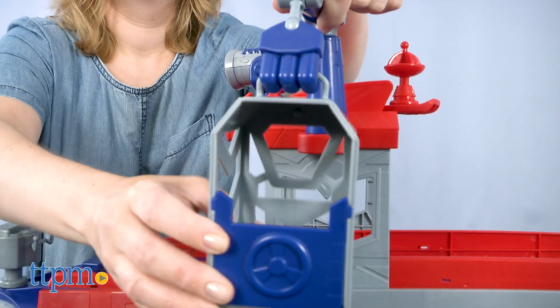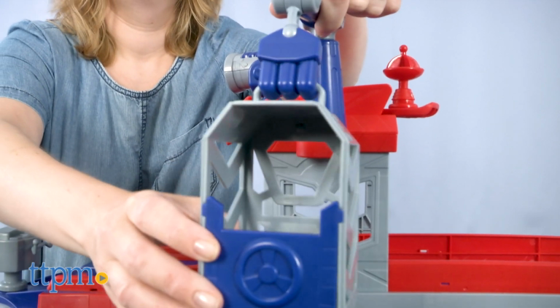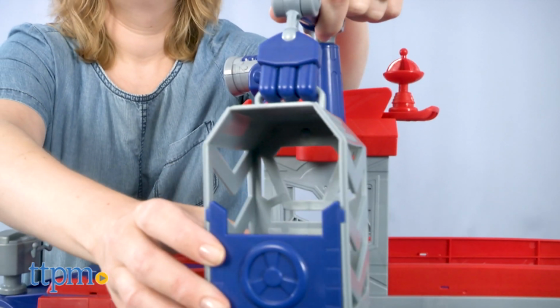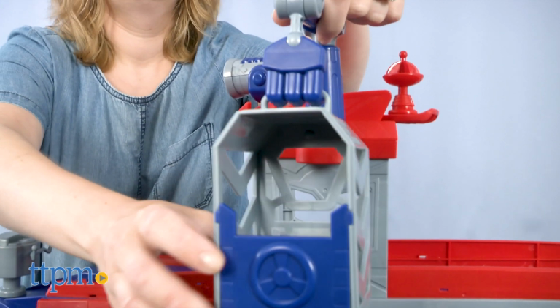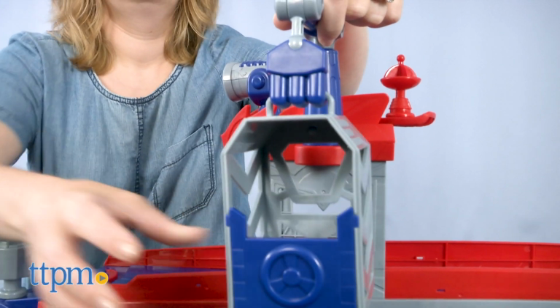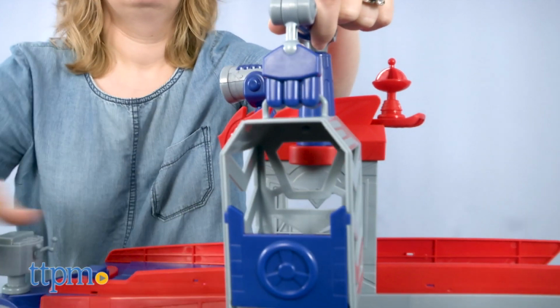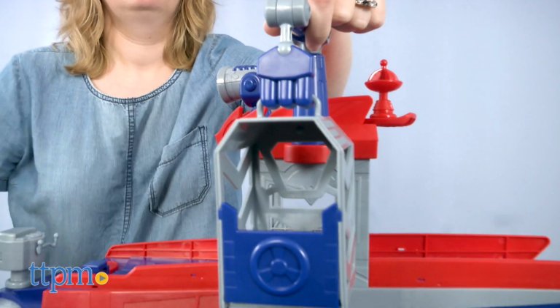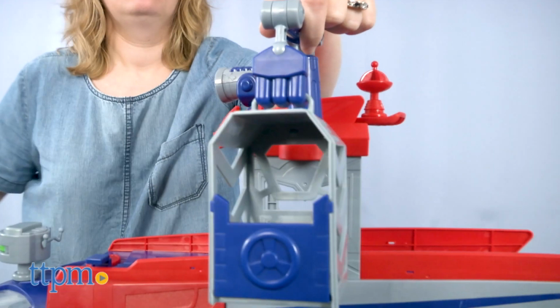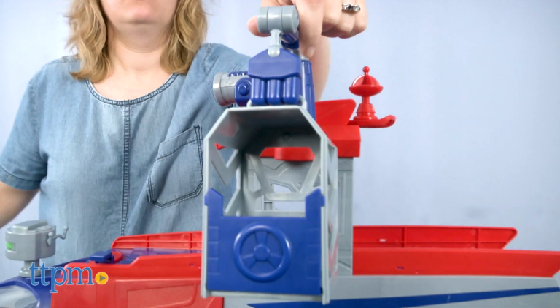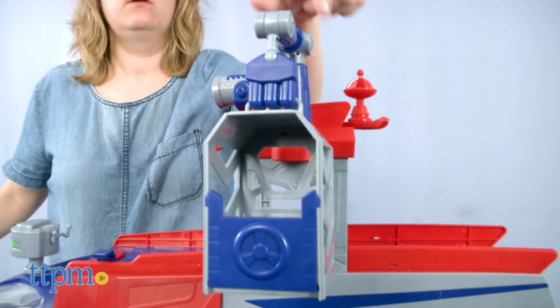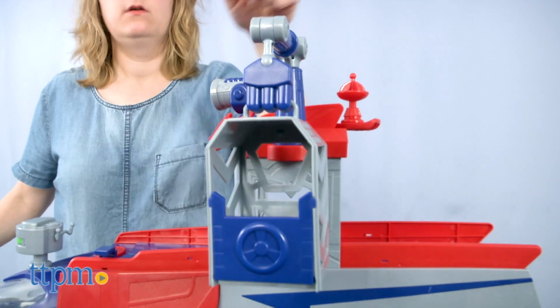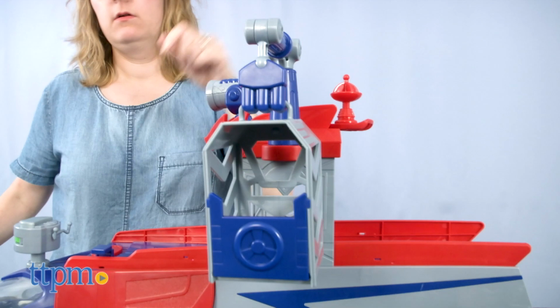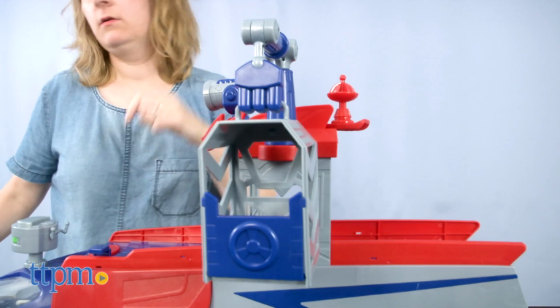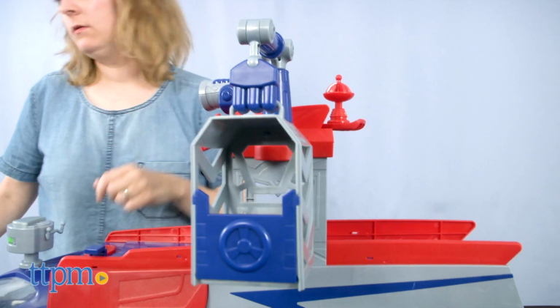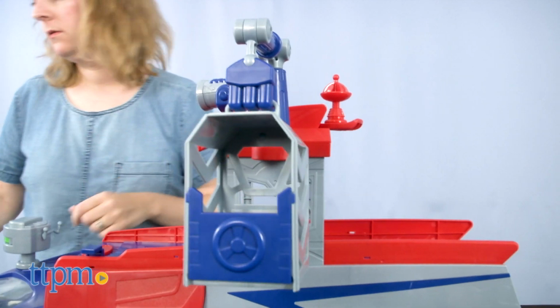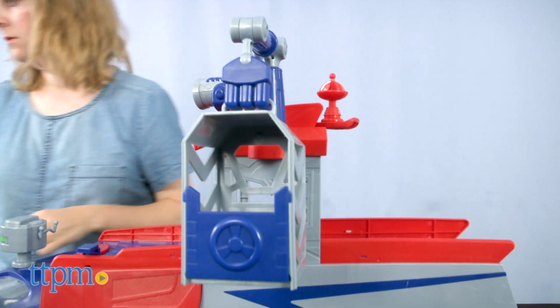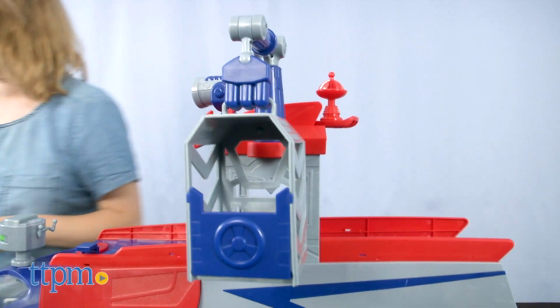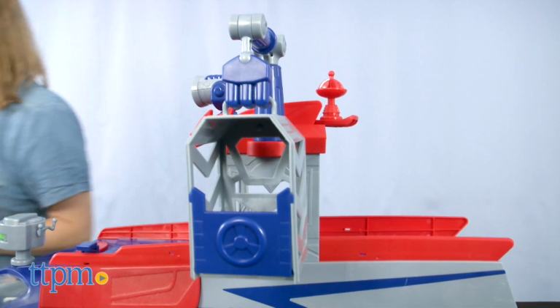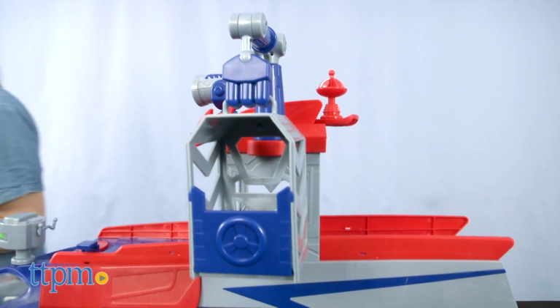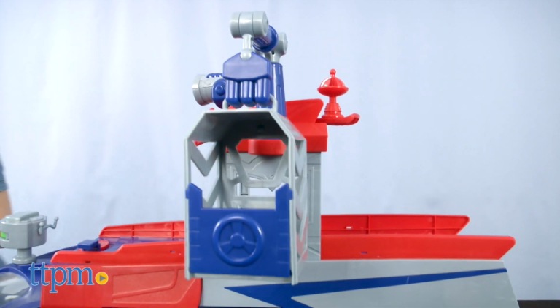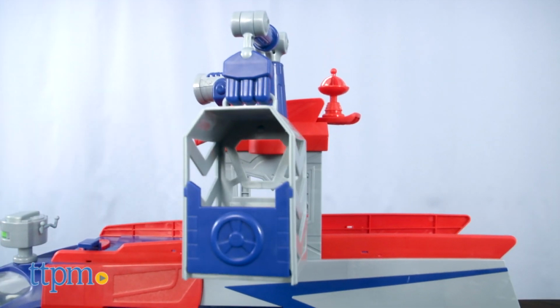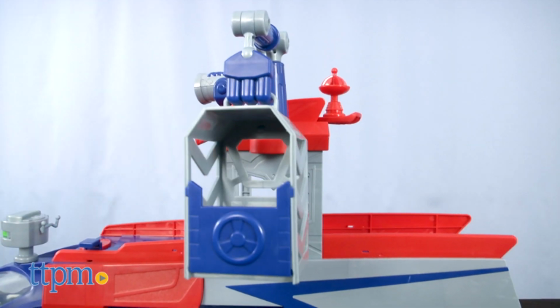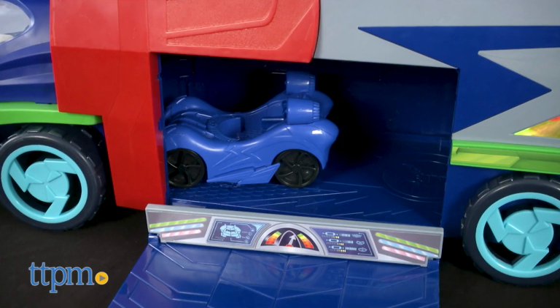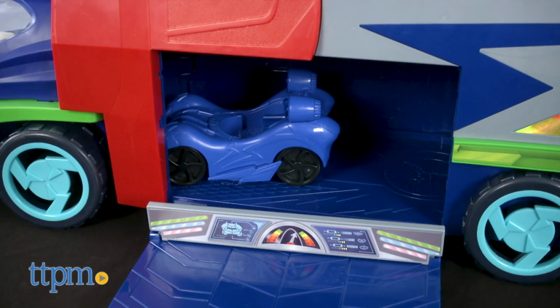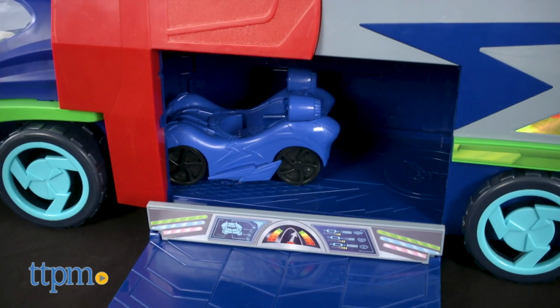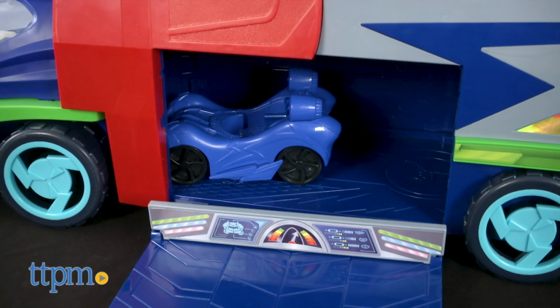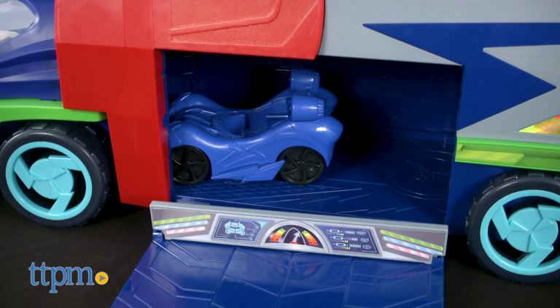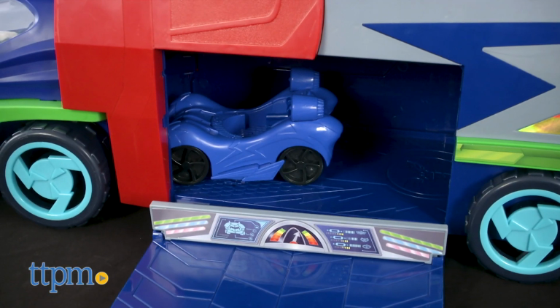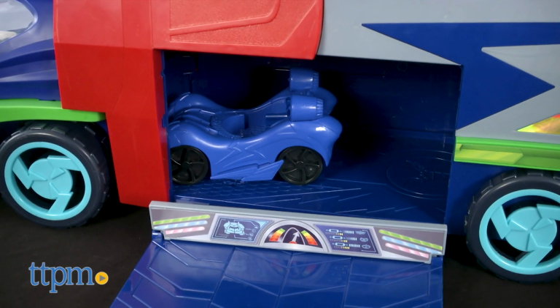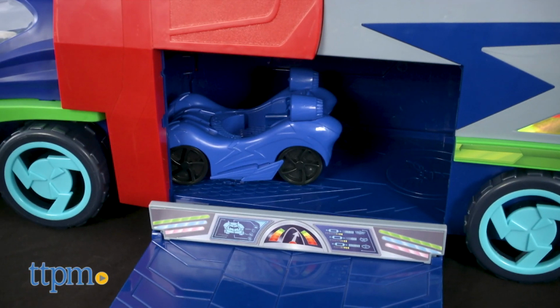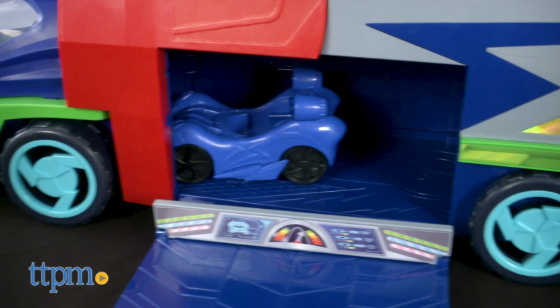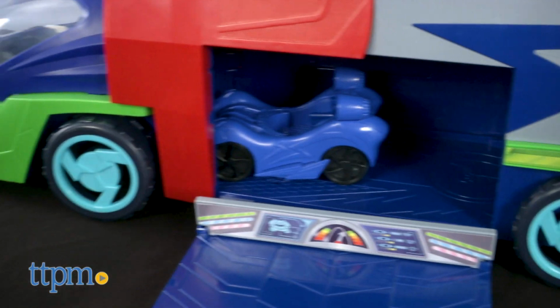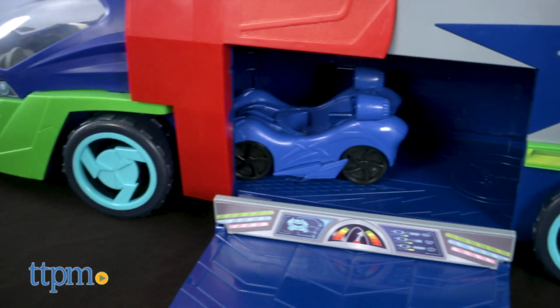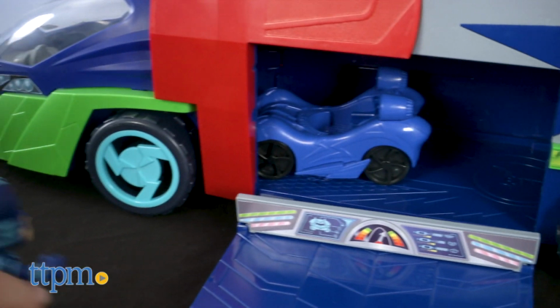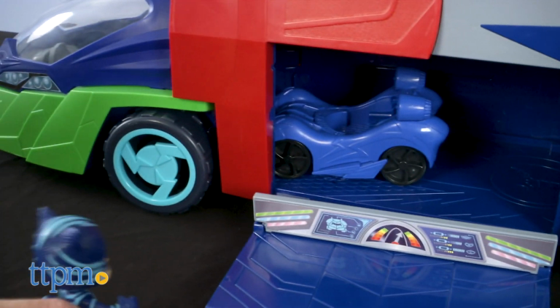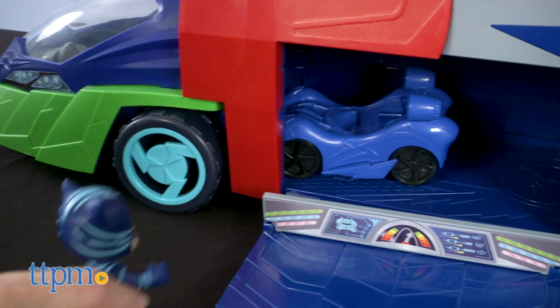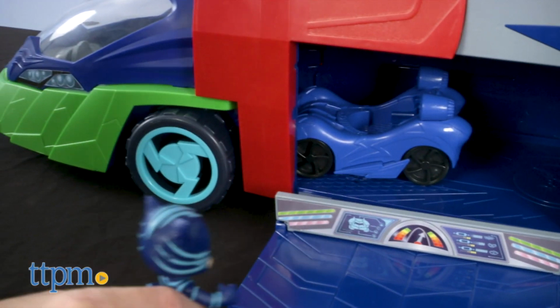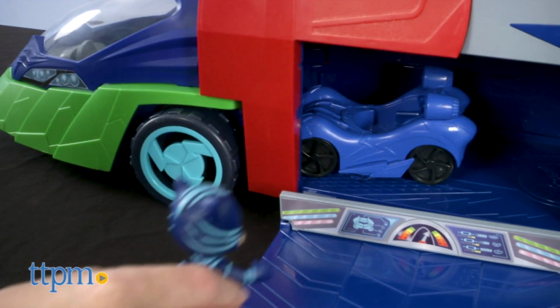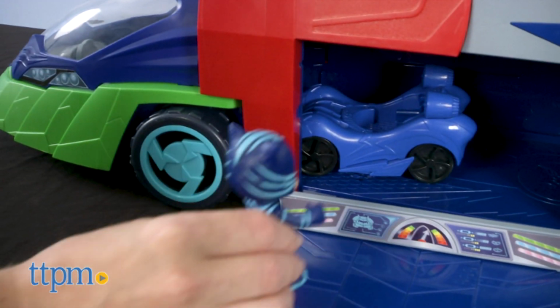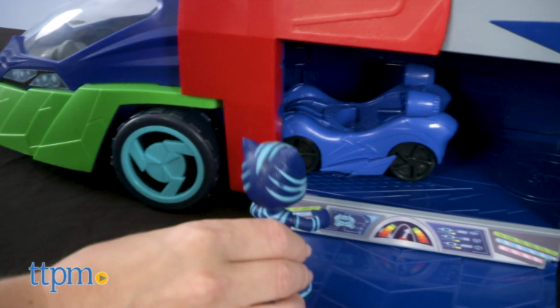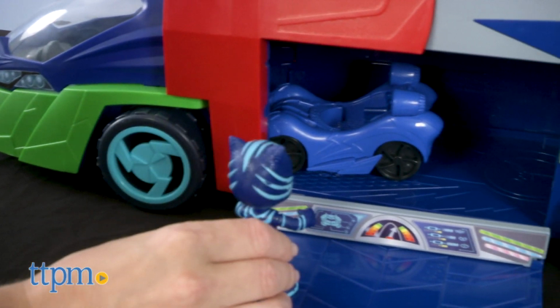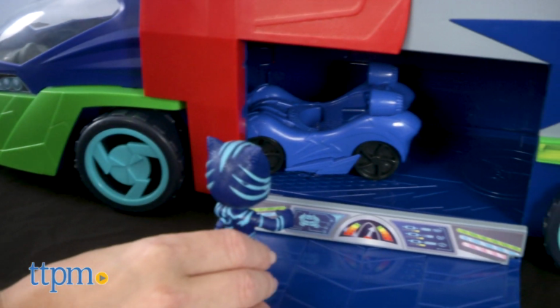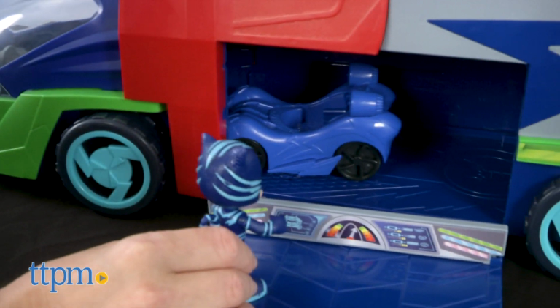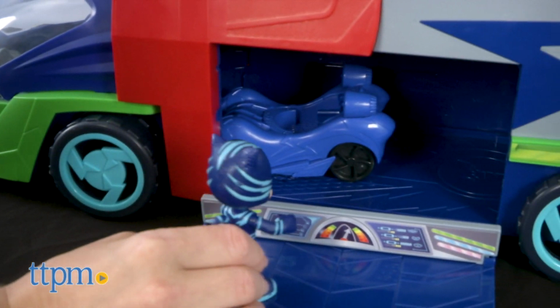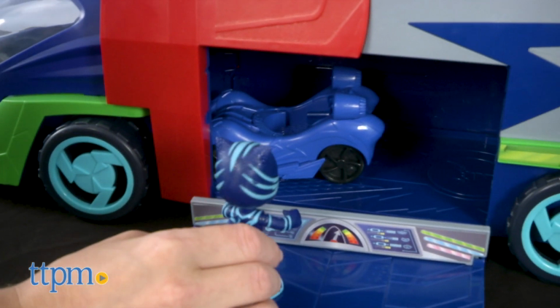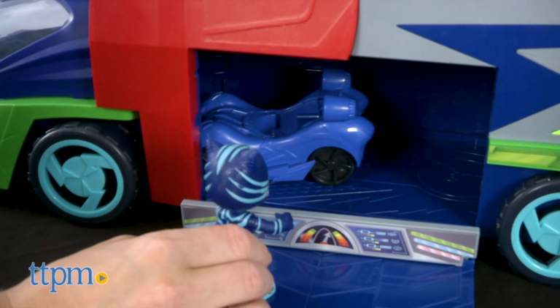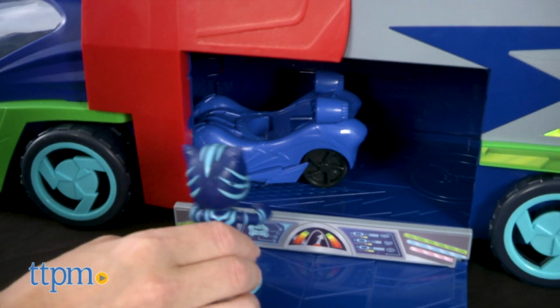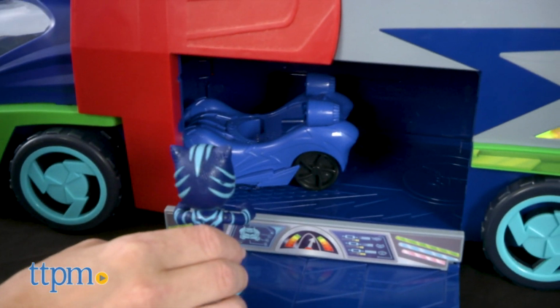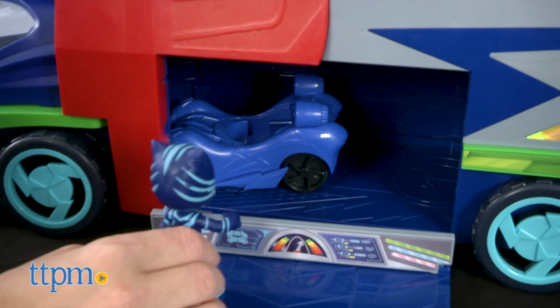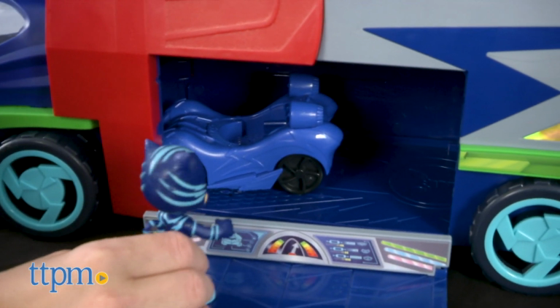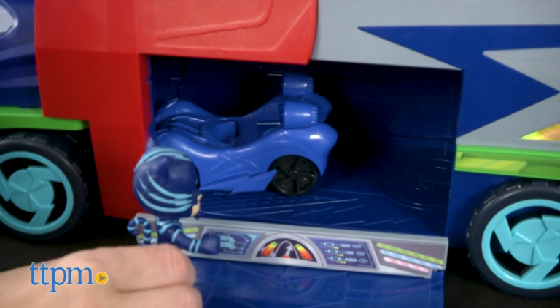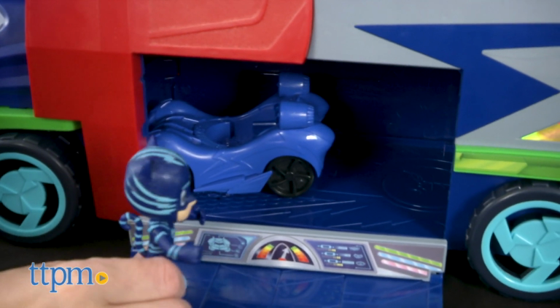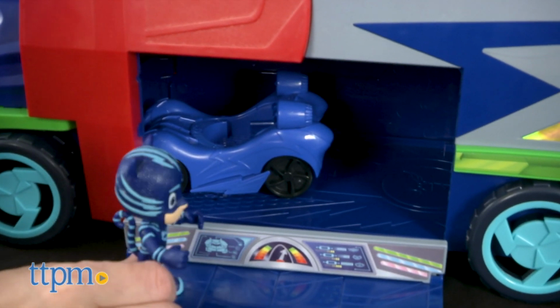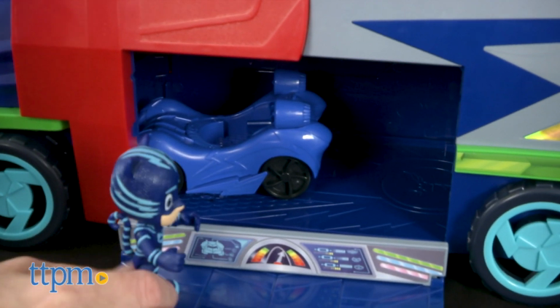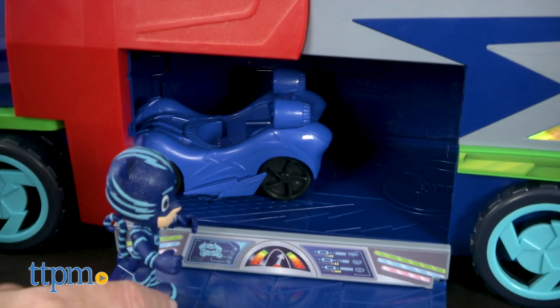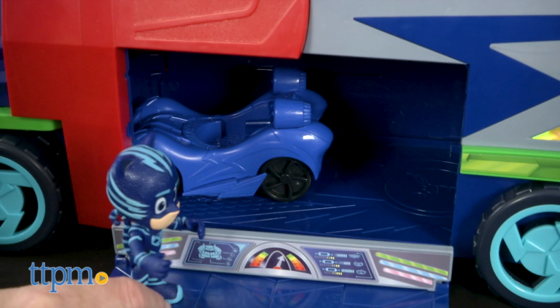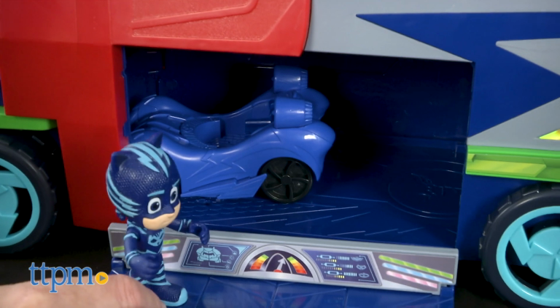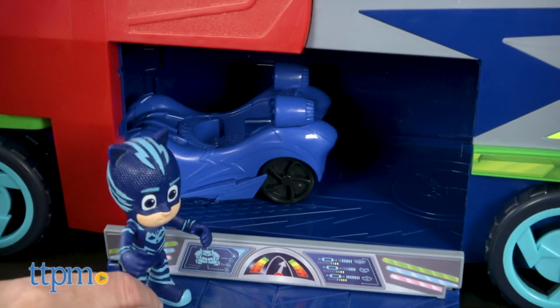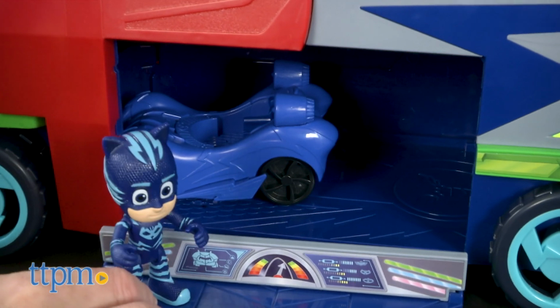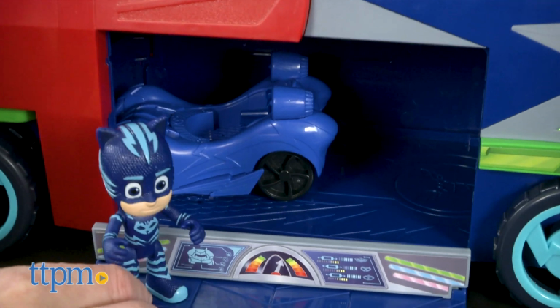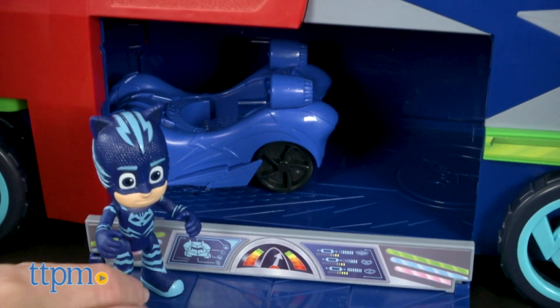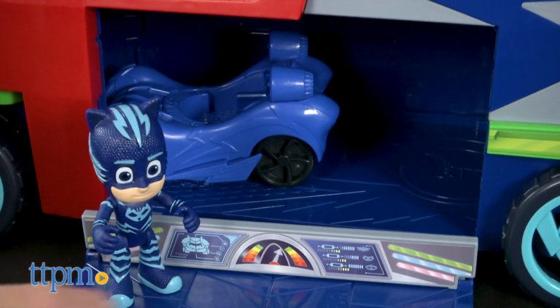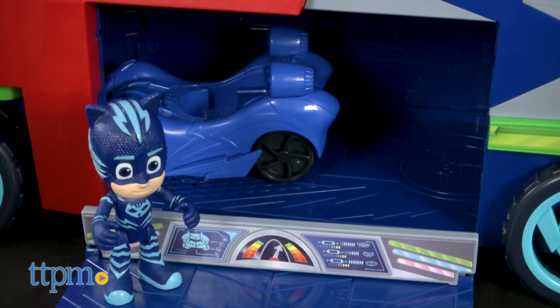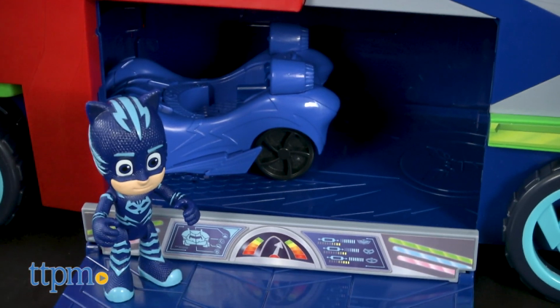Three AAA batteries are included for the in-store demo feature, so we recommend replacing them before you play for best results. Some assembly is required, but it's easy to do.